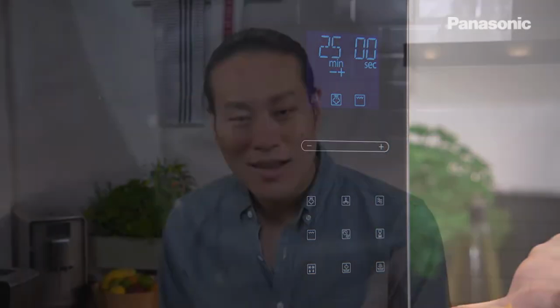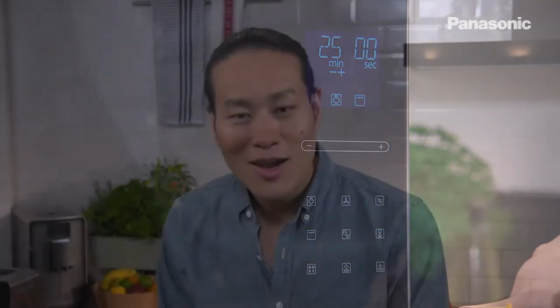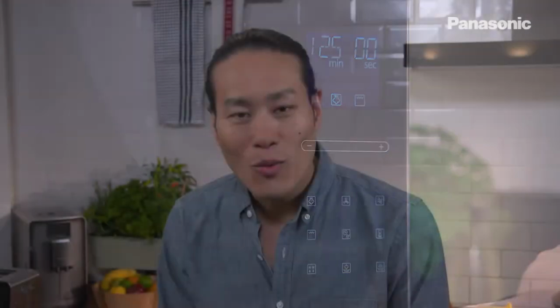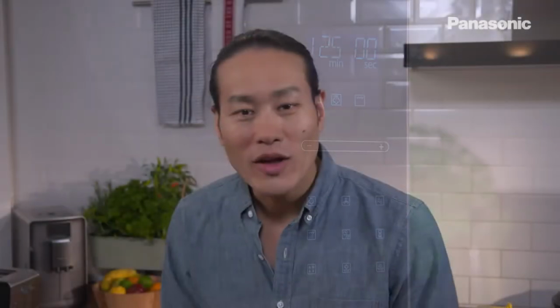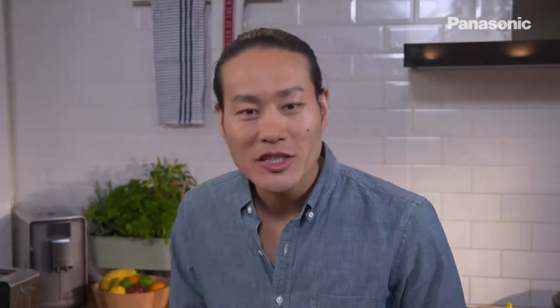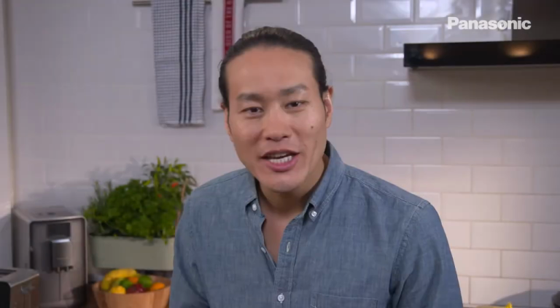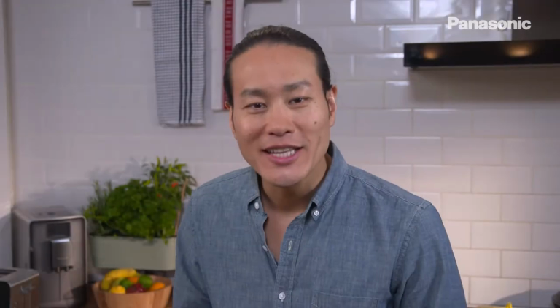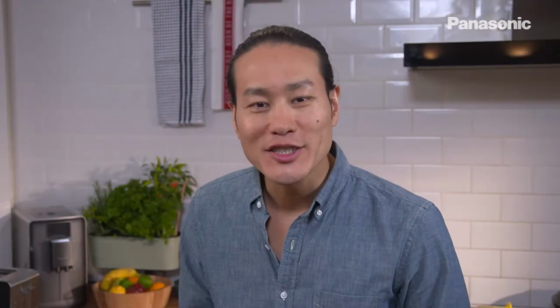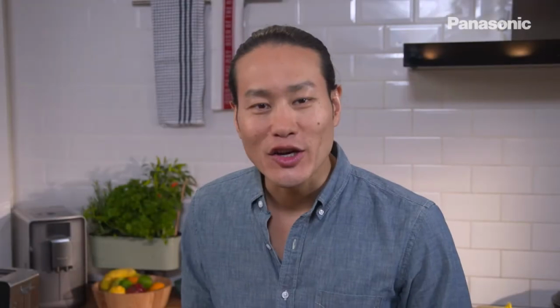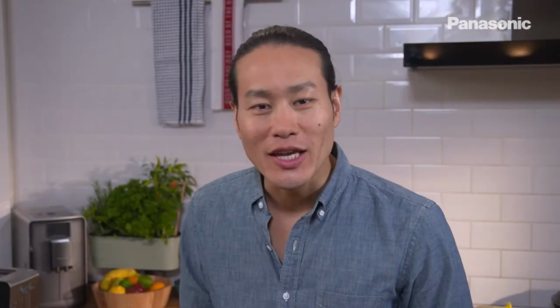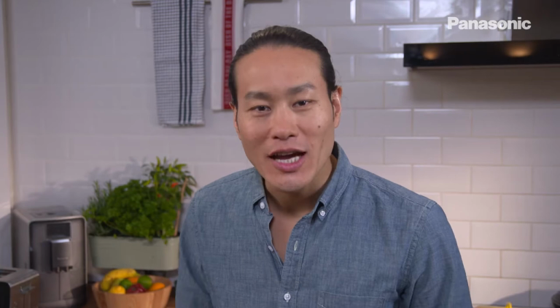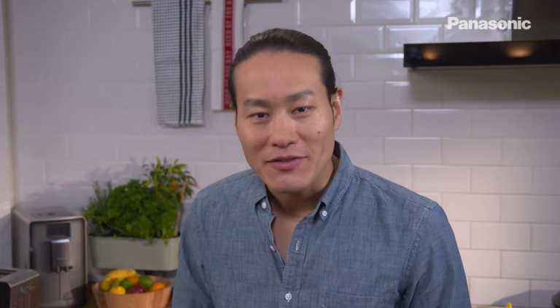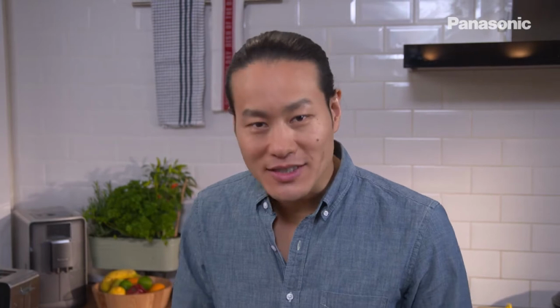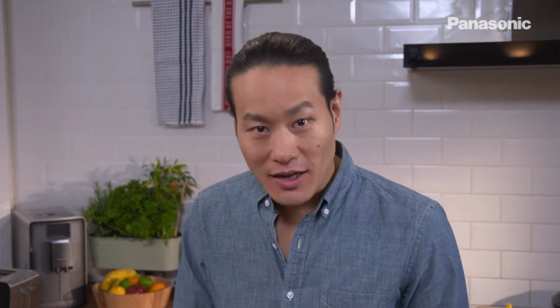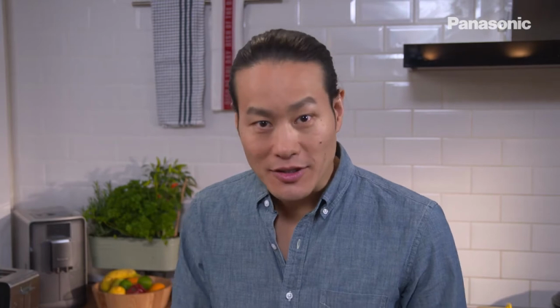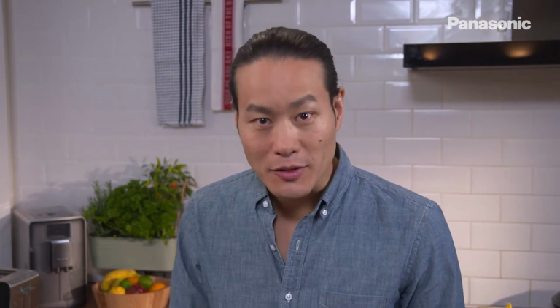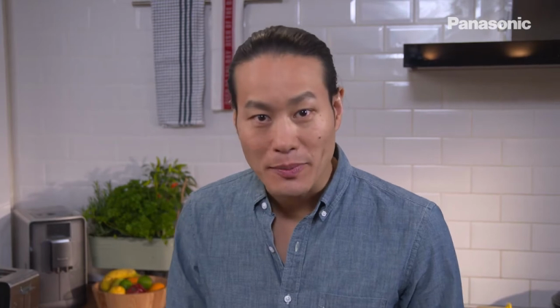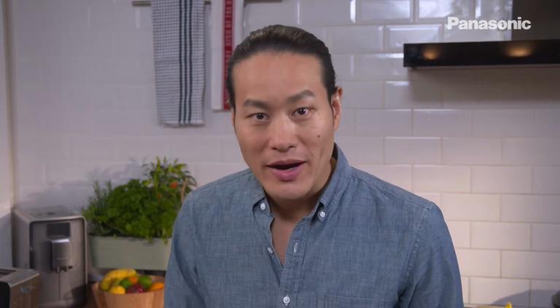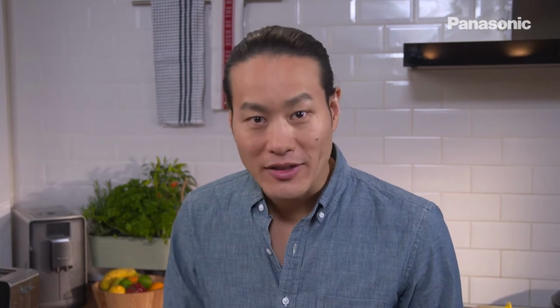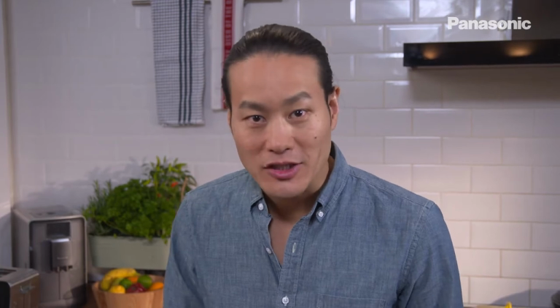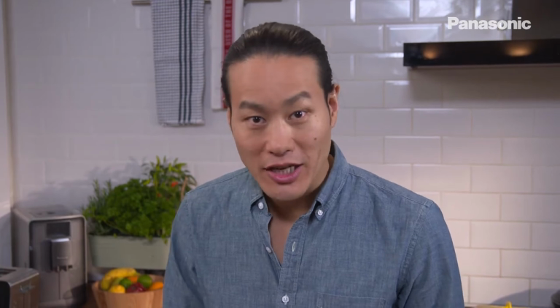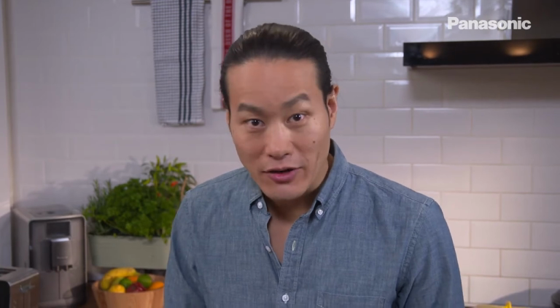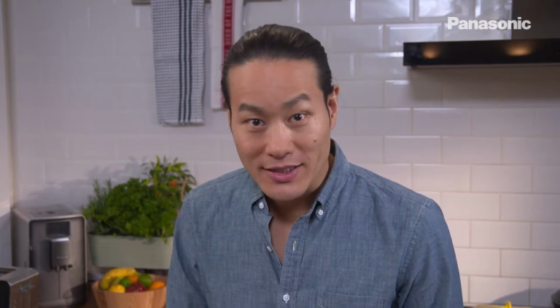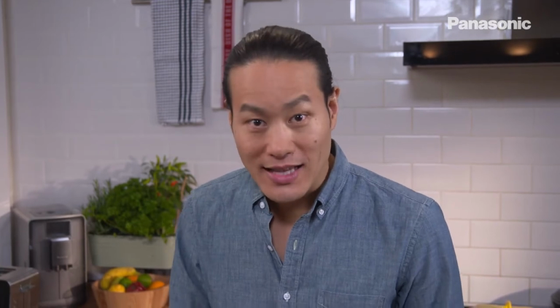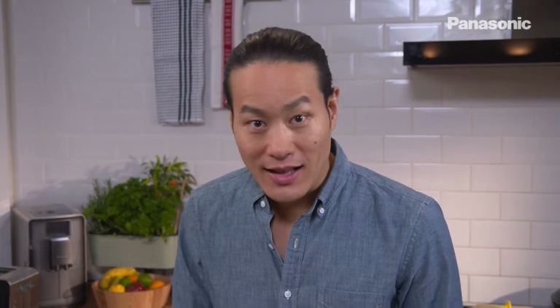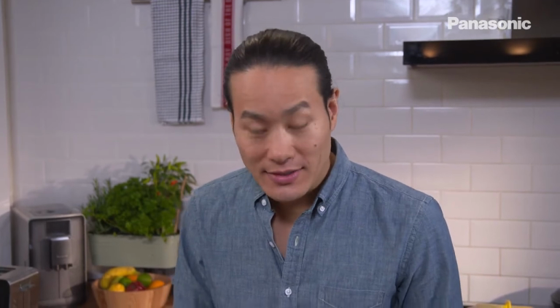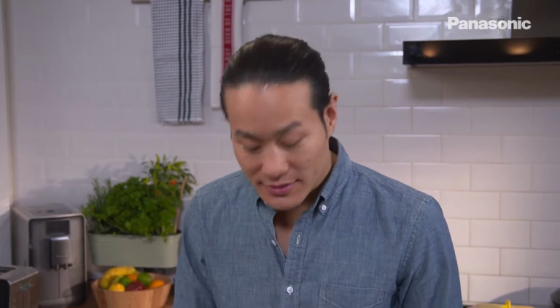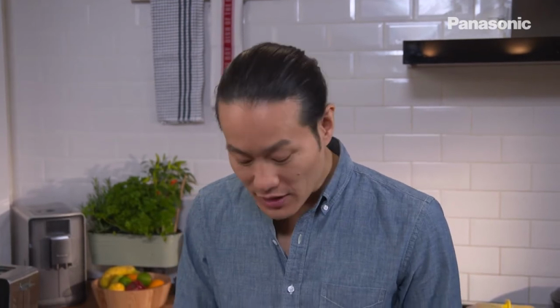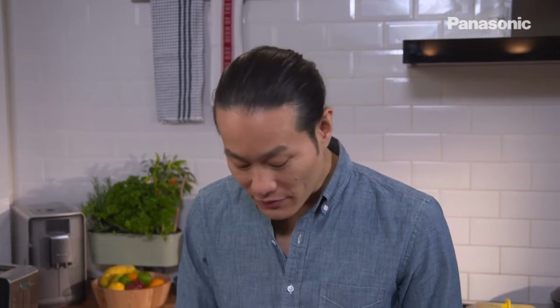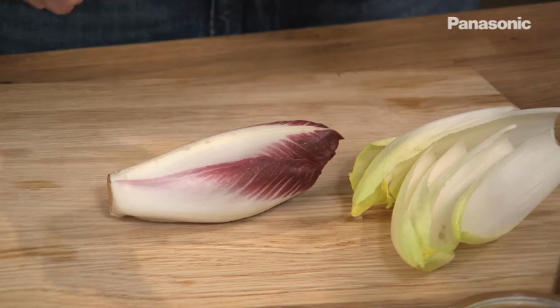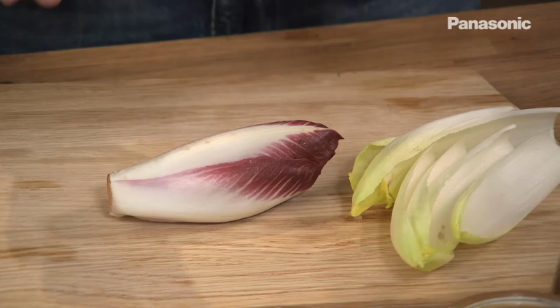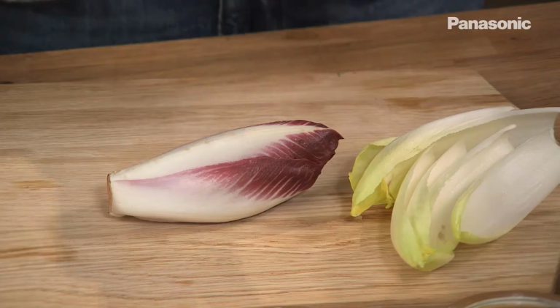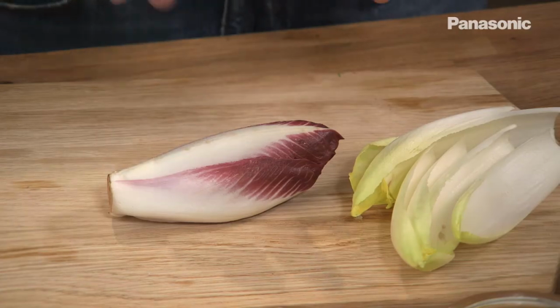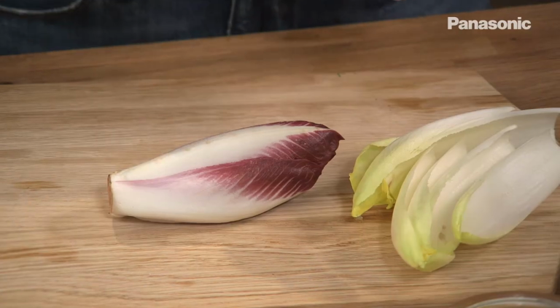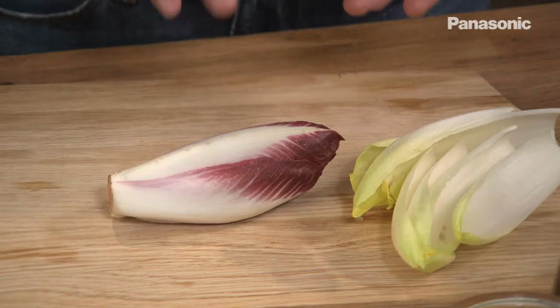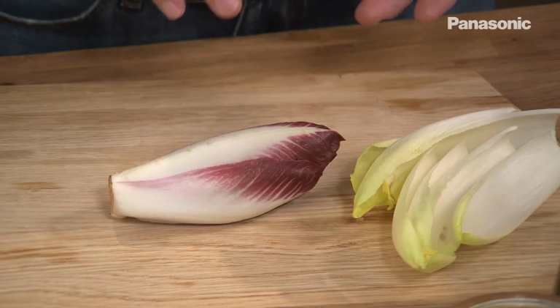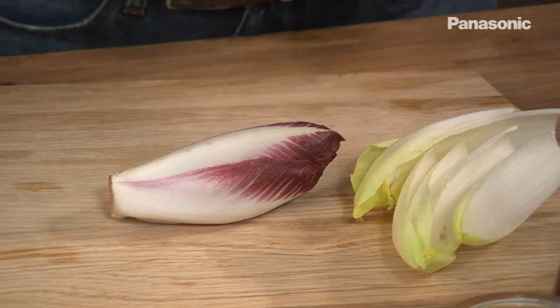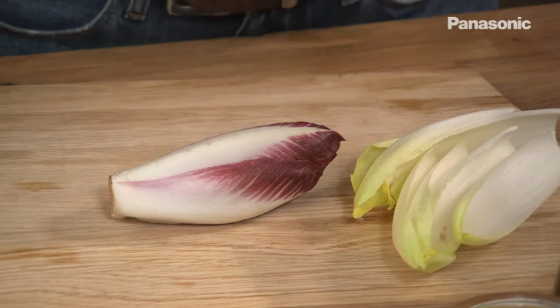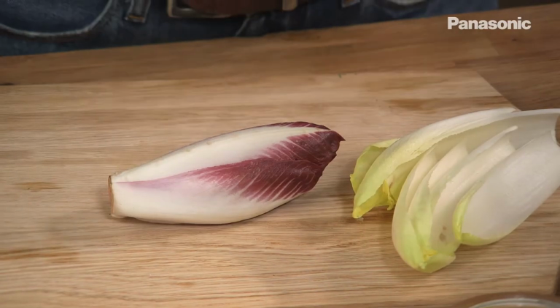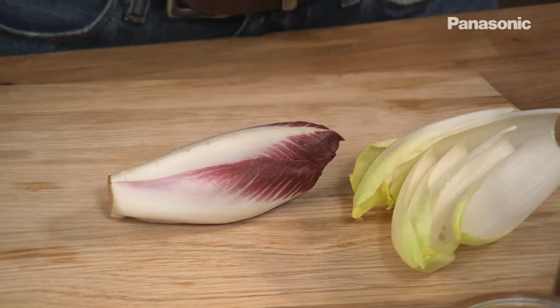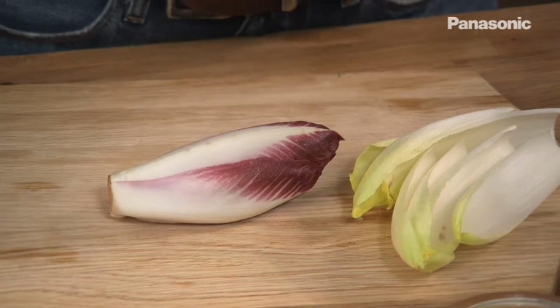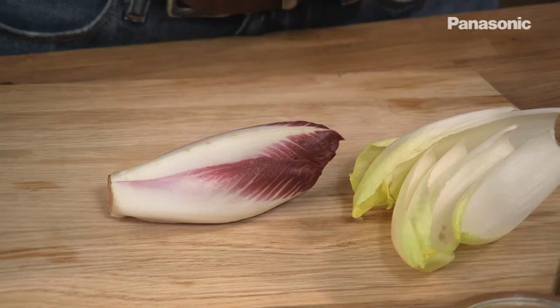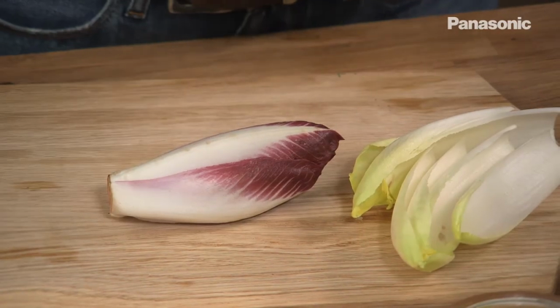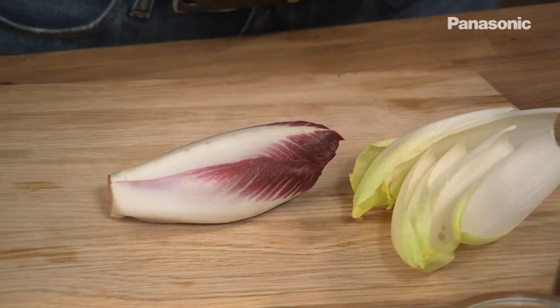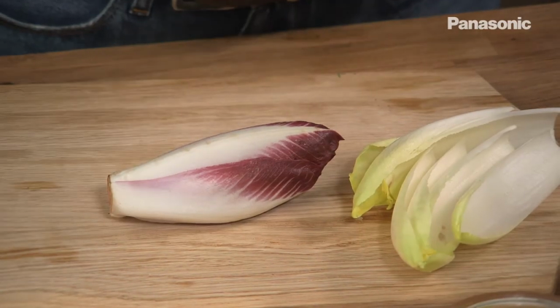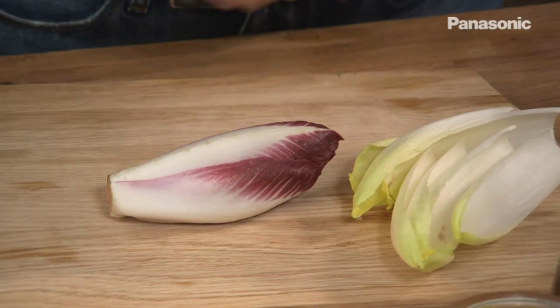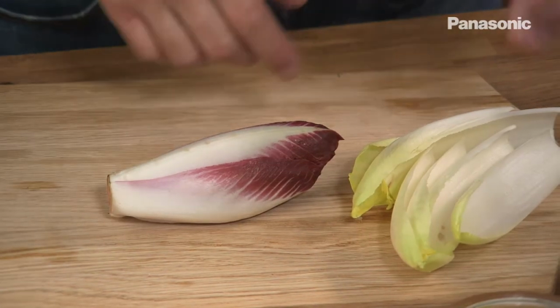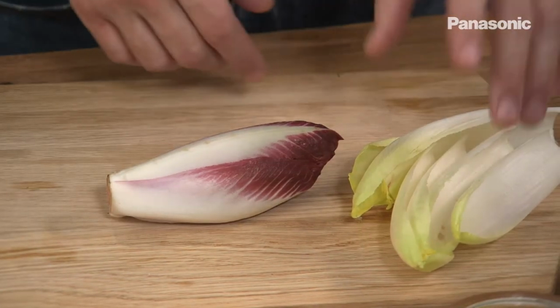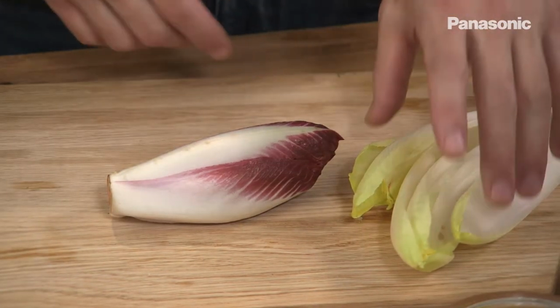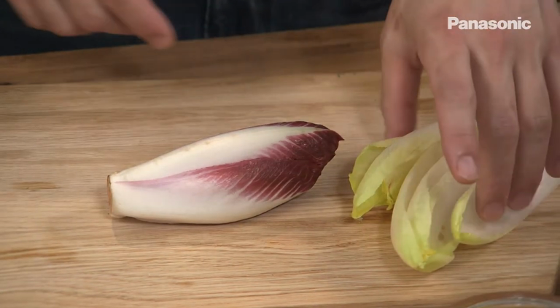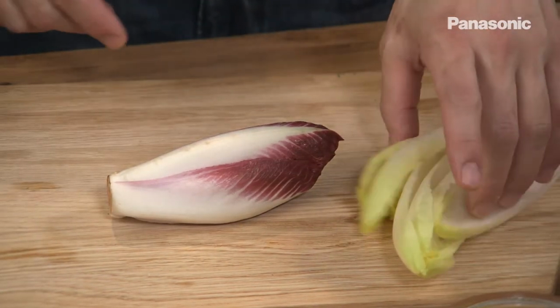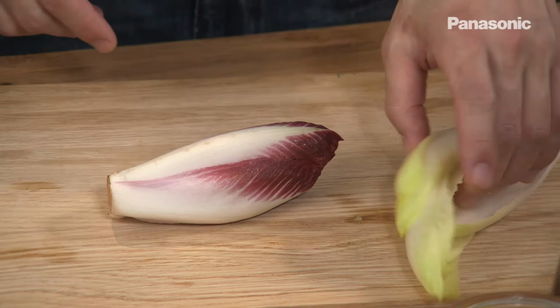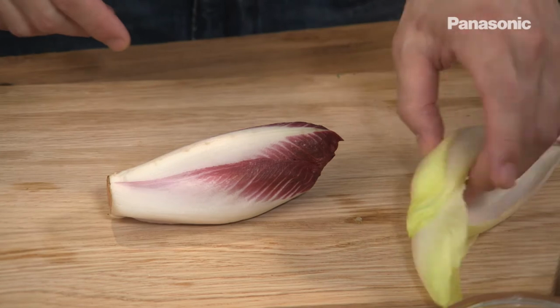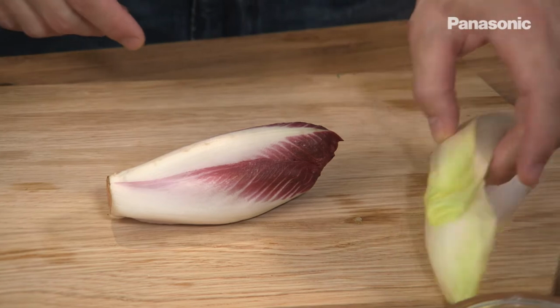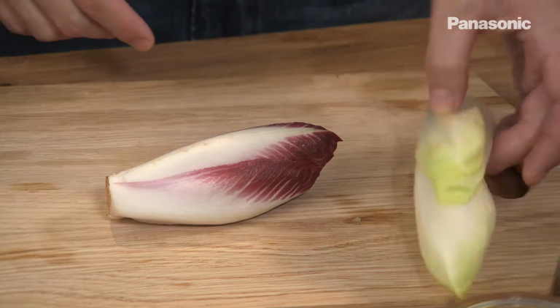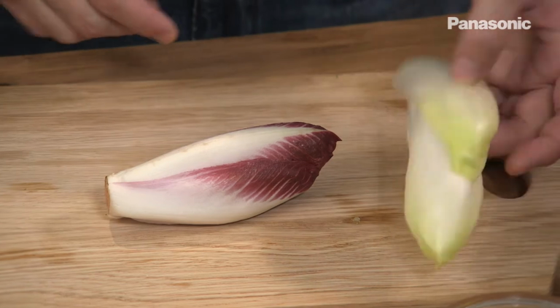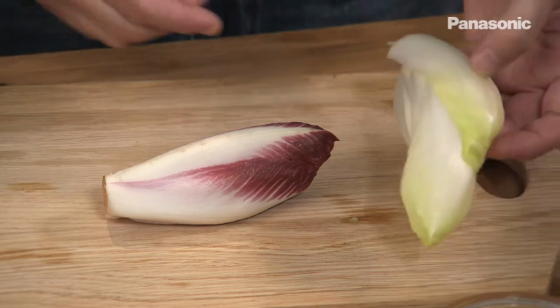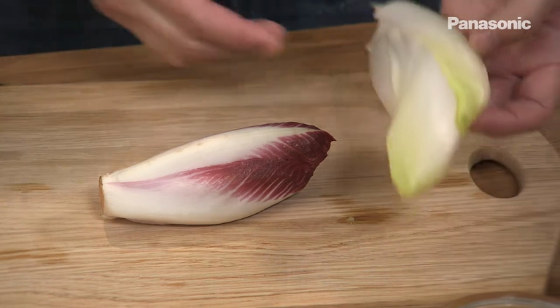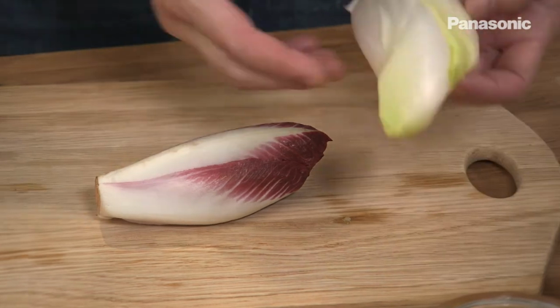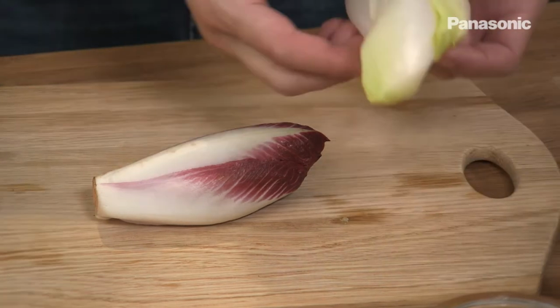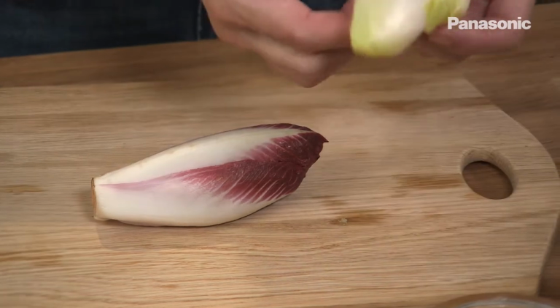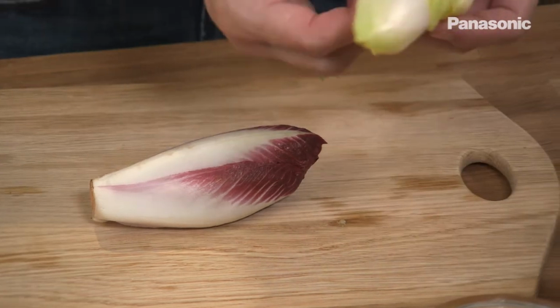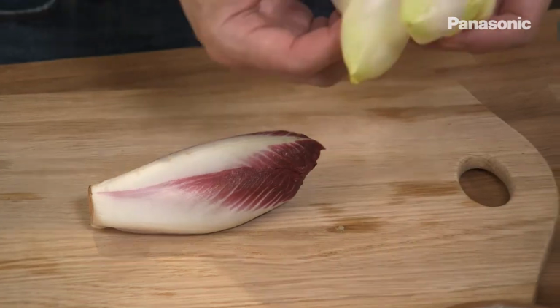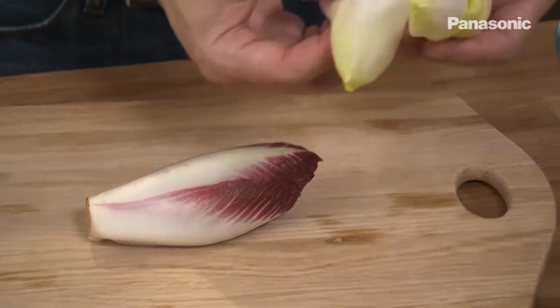While the chicken is cooking I've started to prepare the chicory salad. I've got some red chicory and some yellow chicory and I've separated it into leaves.